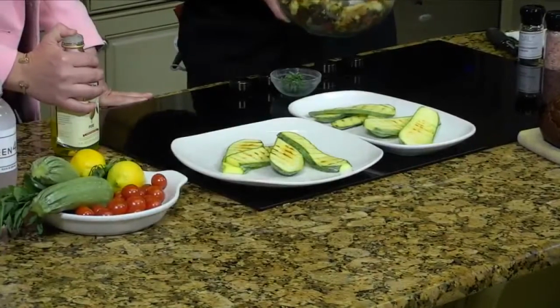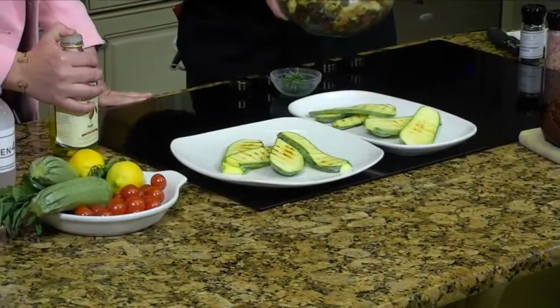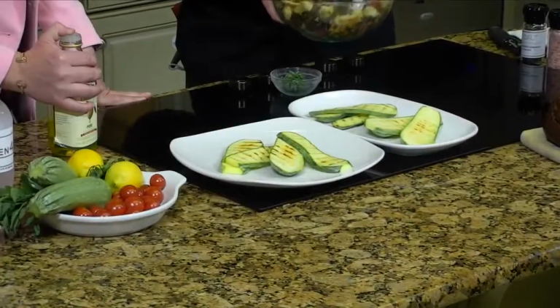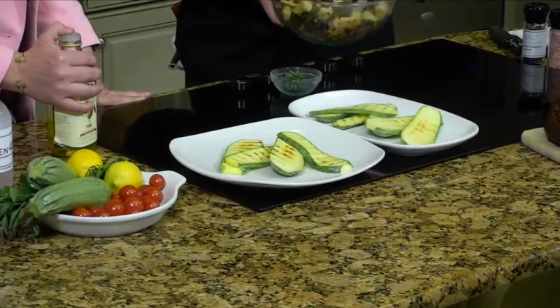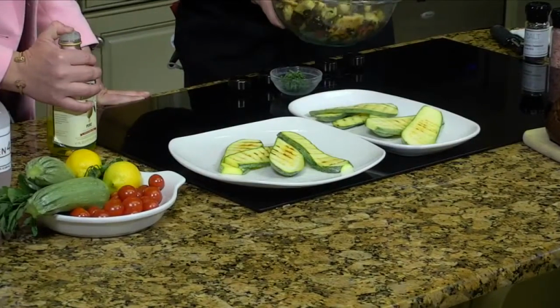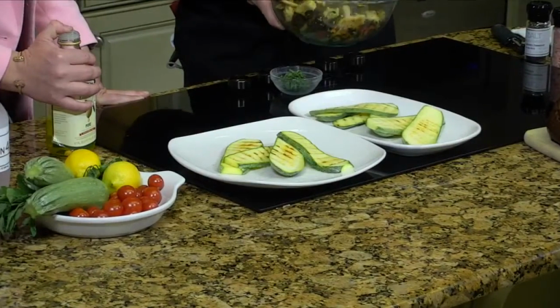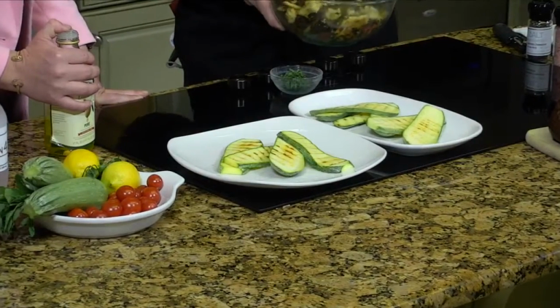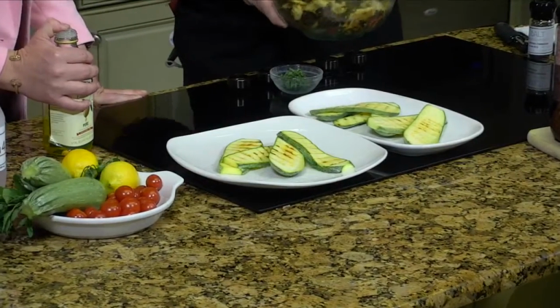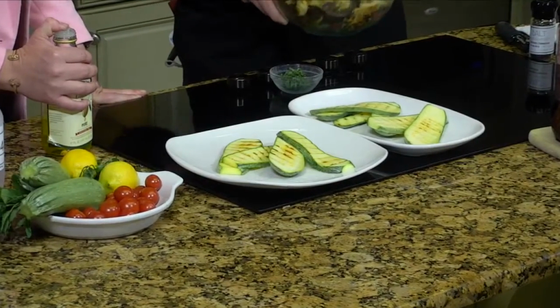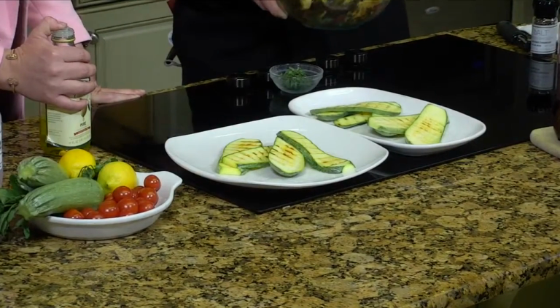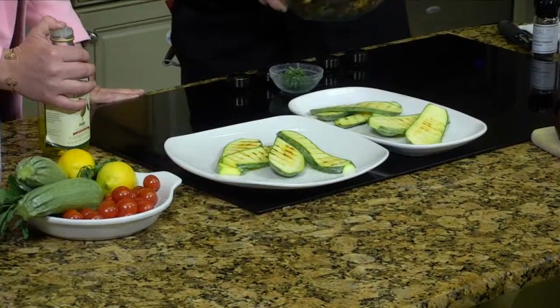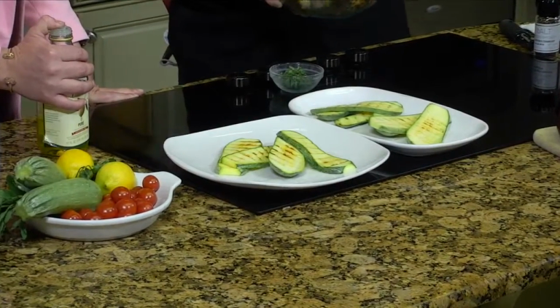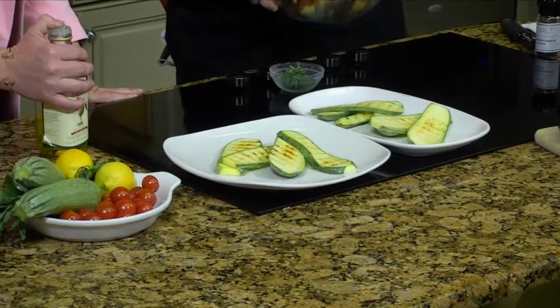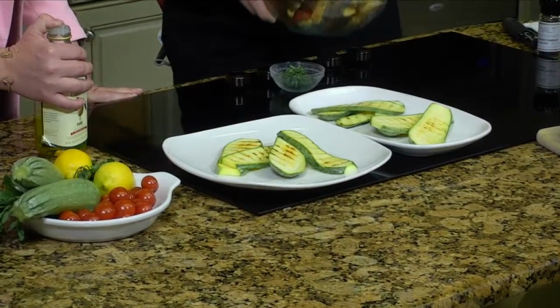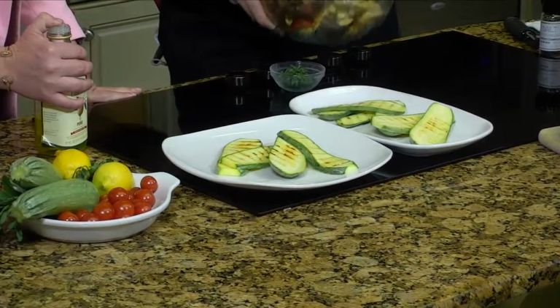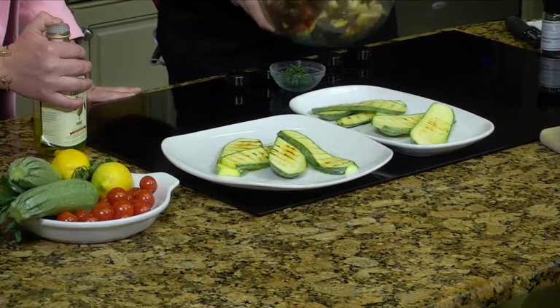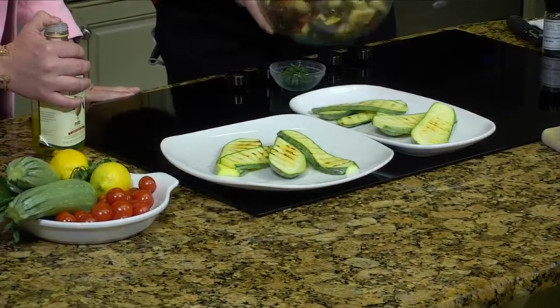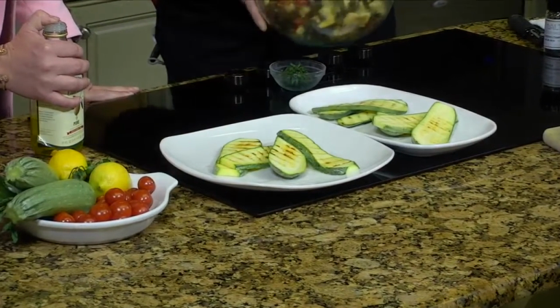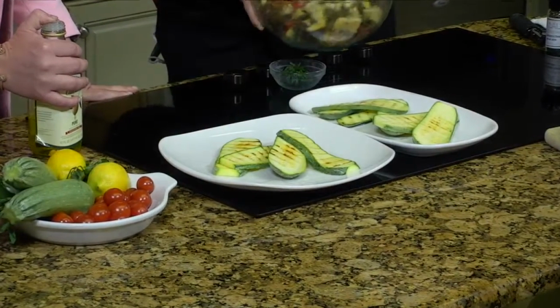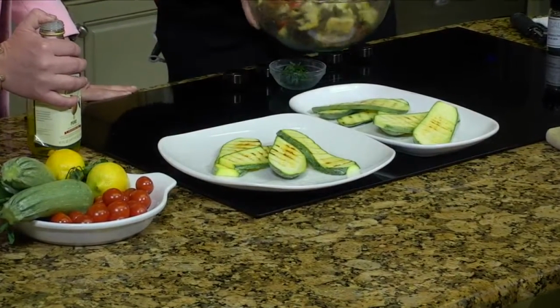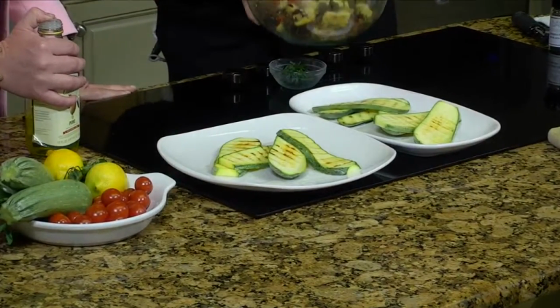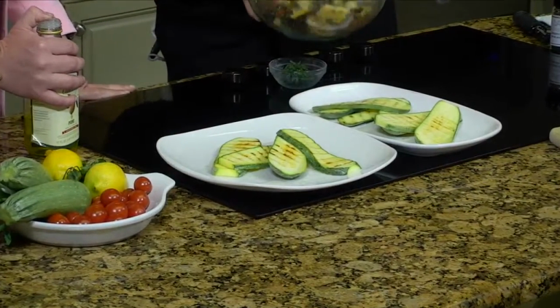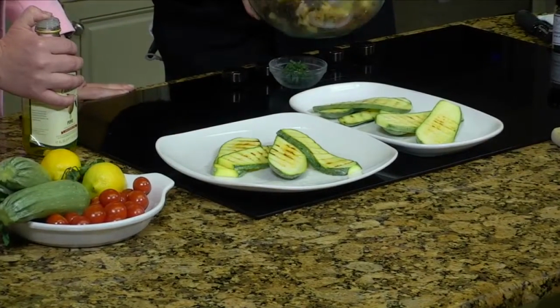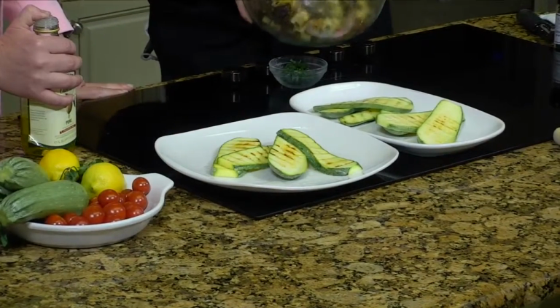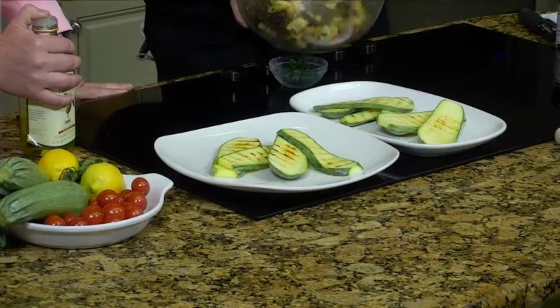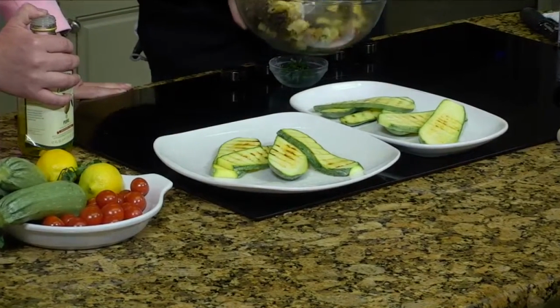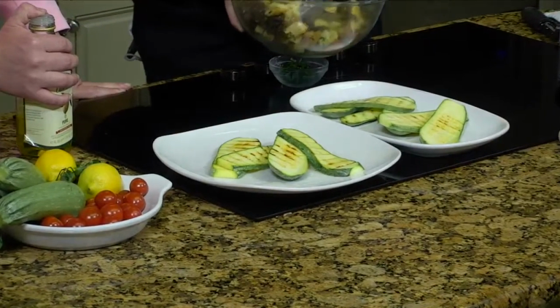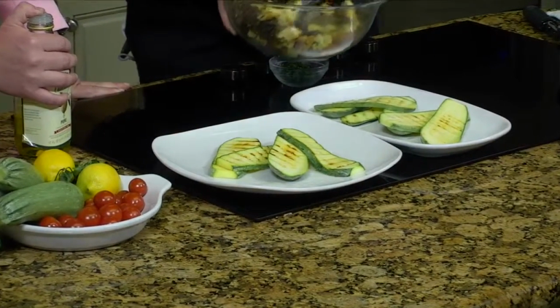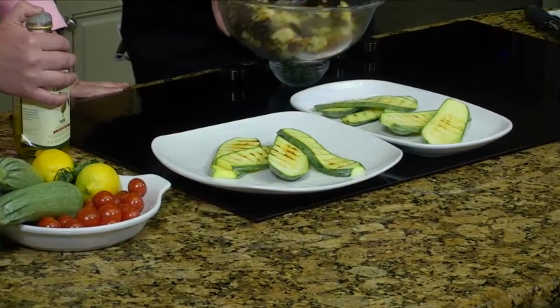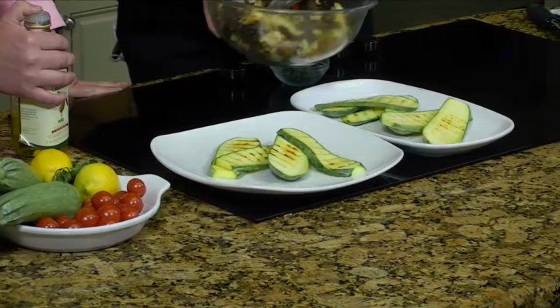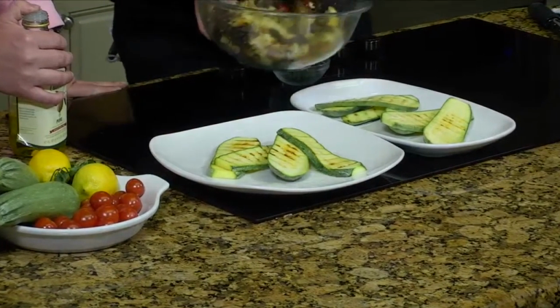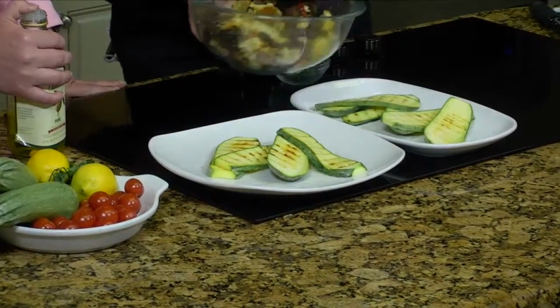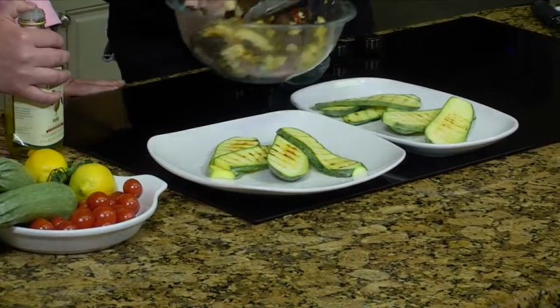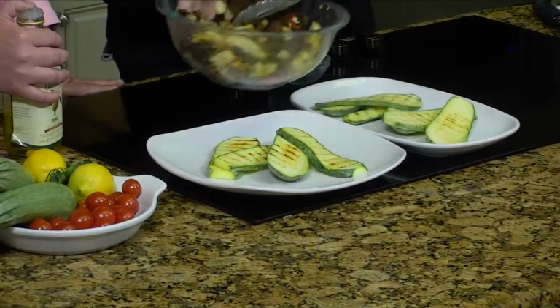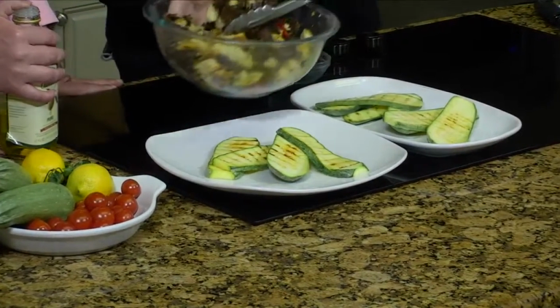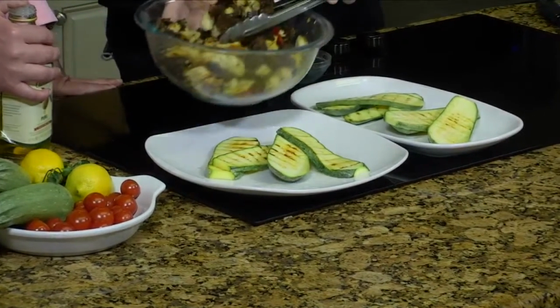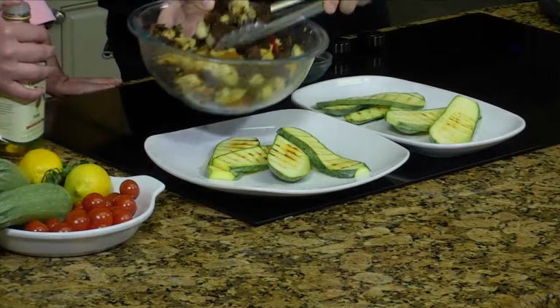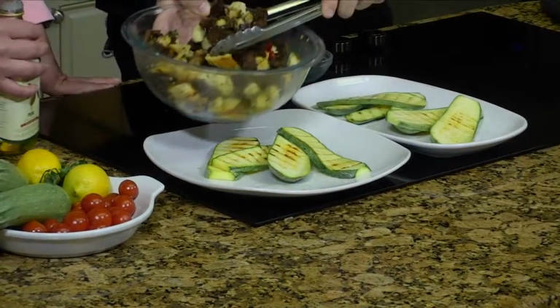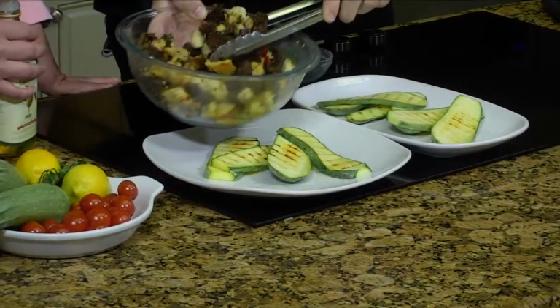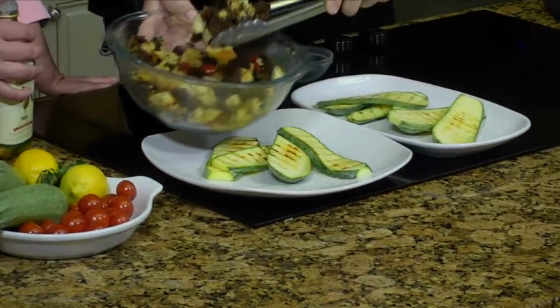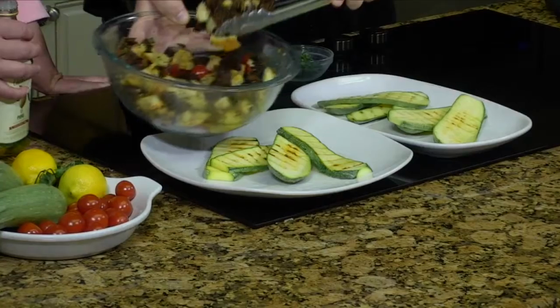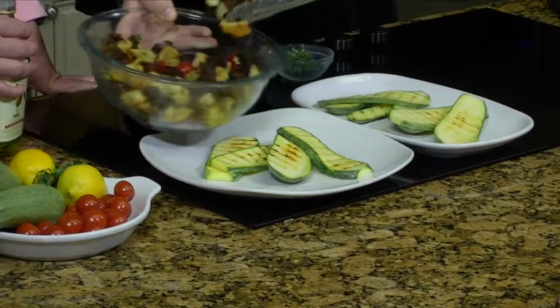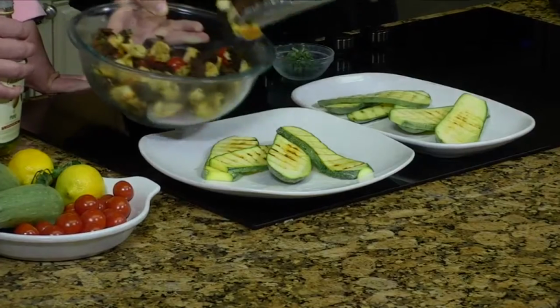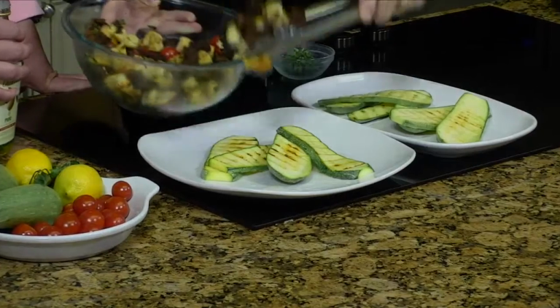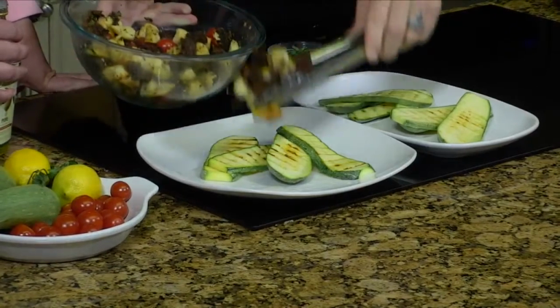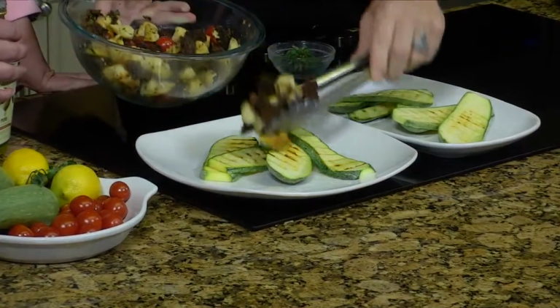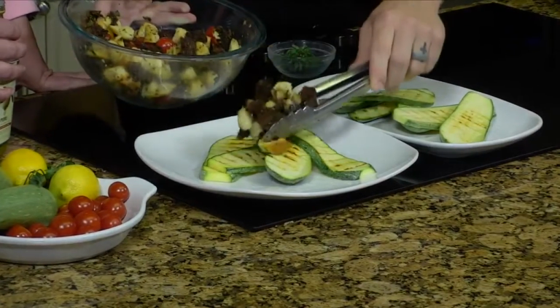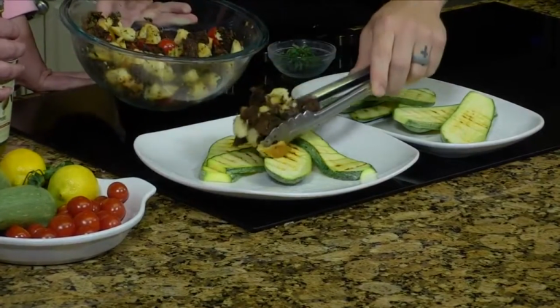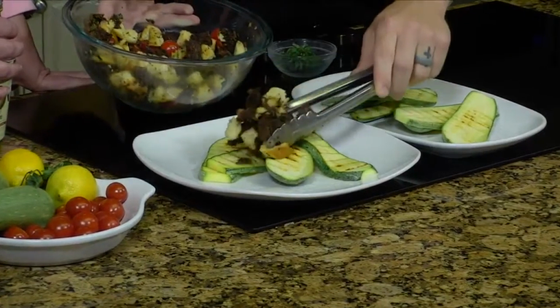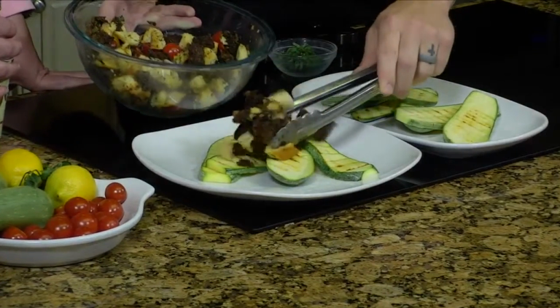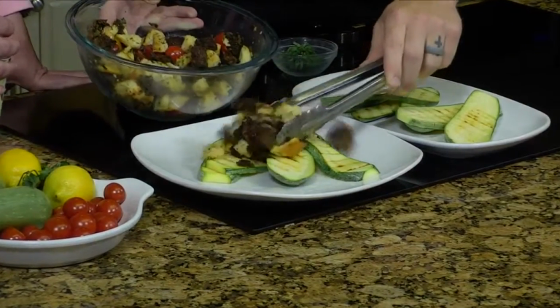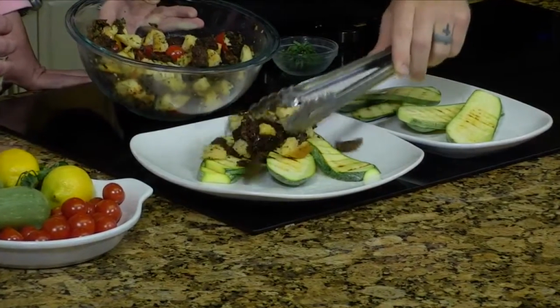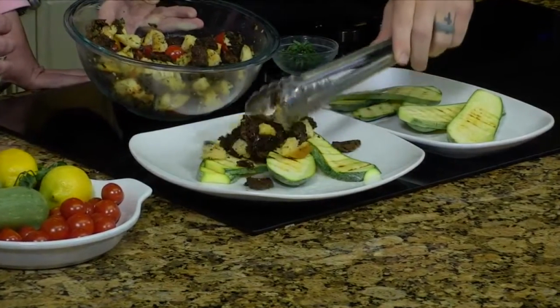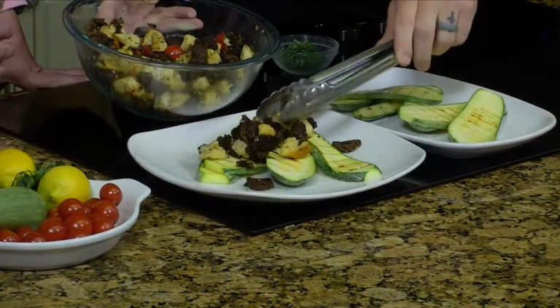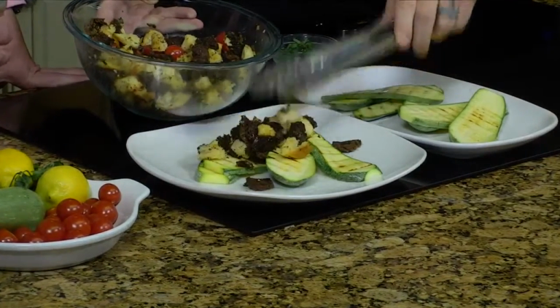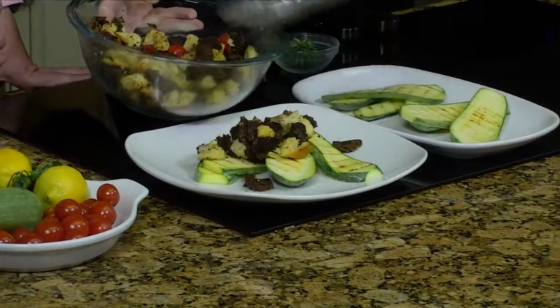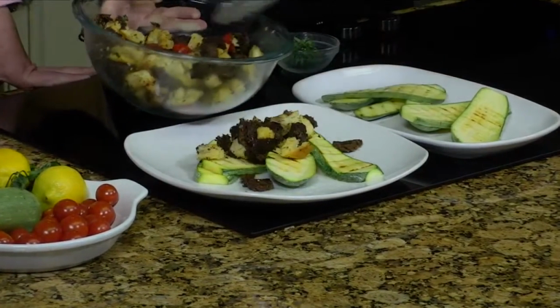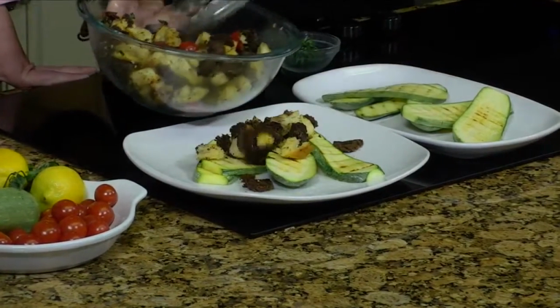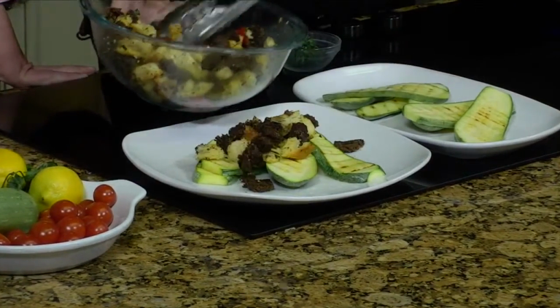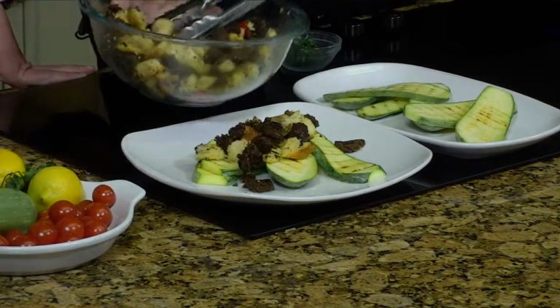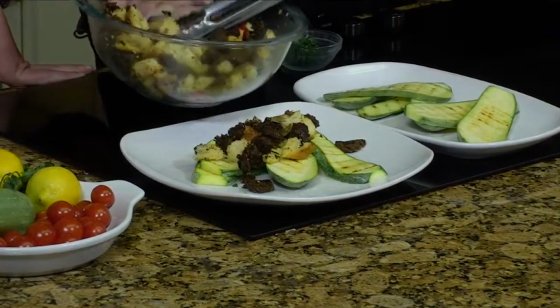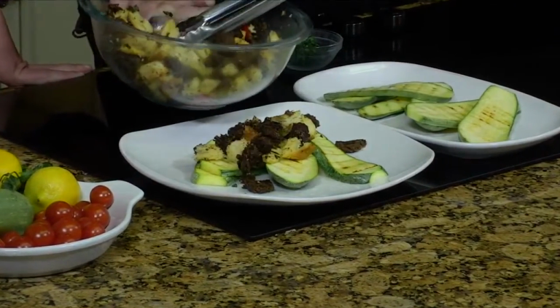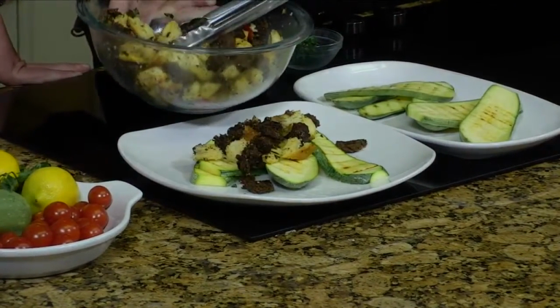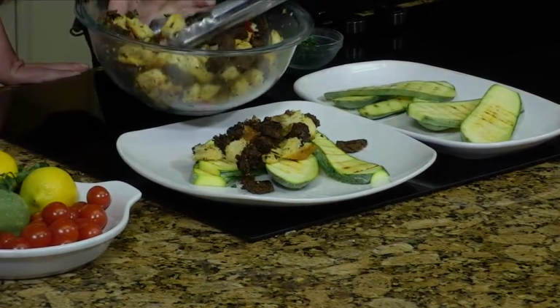All right, welcome back. Here we are, we're ready to plate. So just as Andy said, this is going to soften up just a little bit, and we're going to go right on with it.